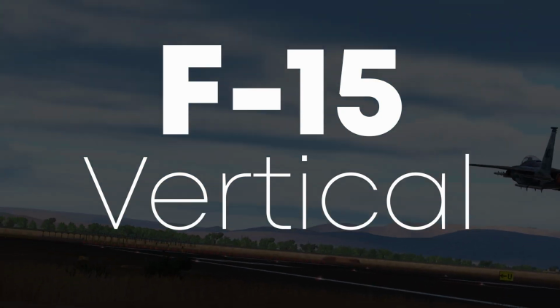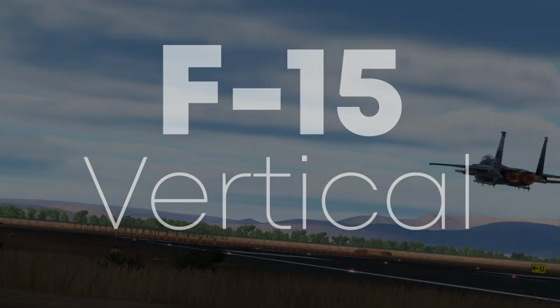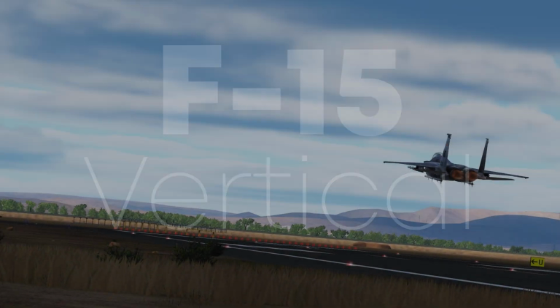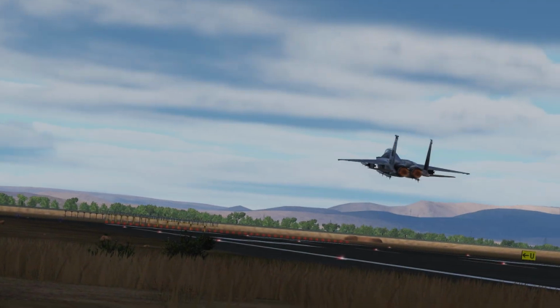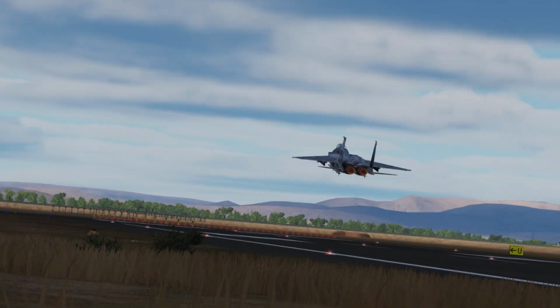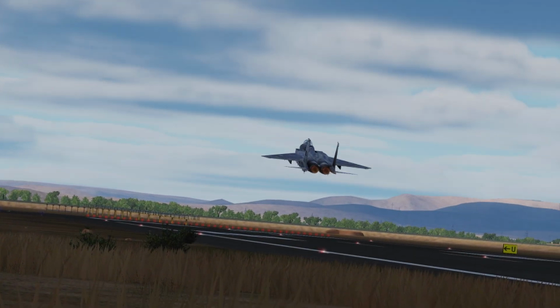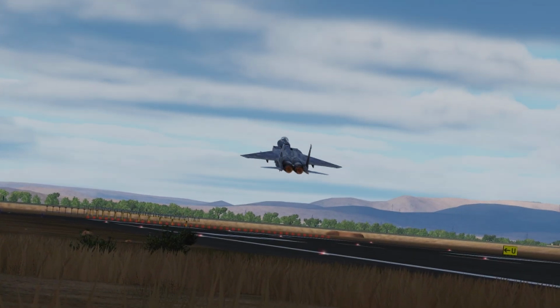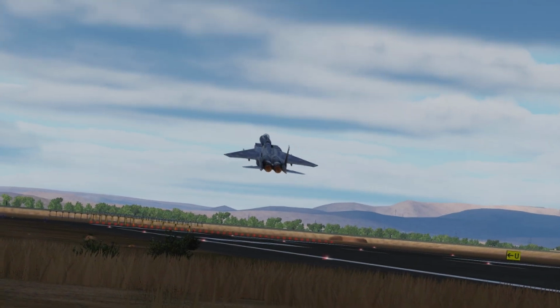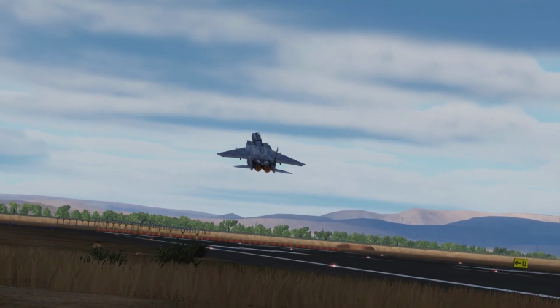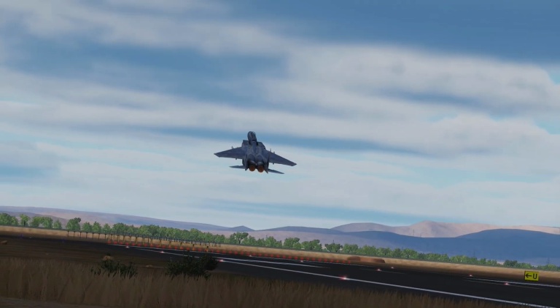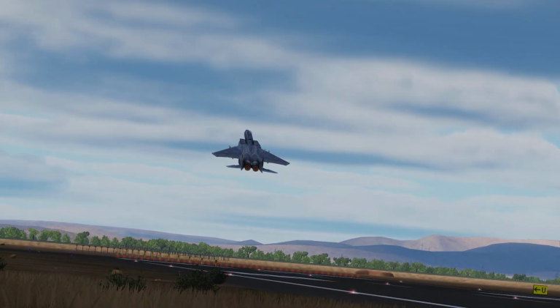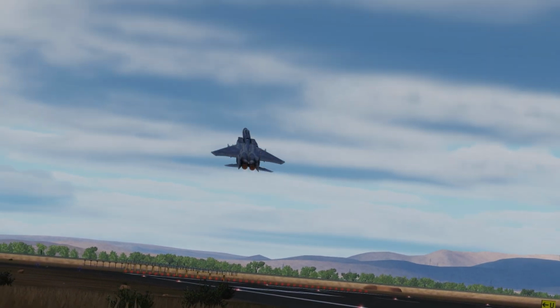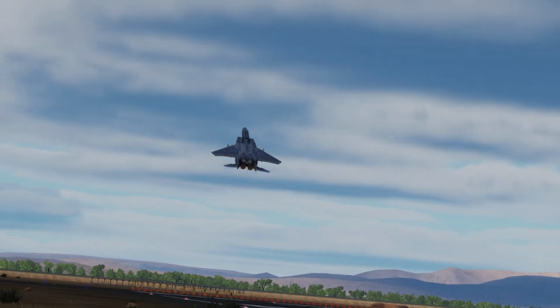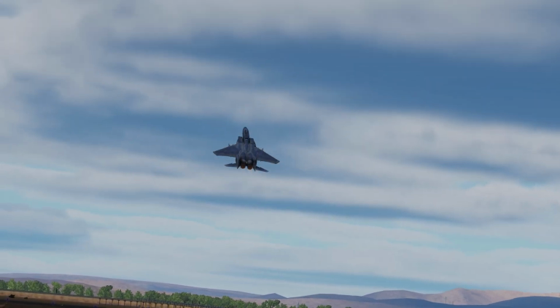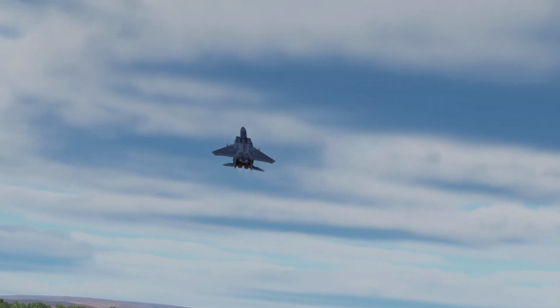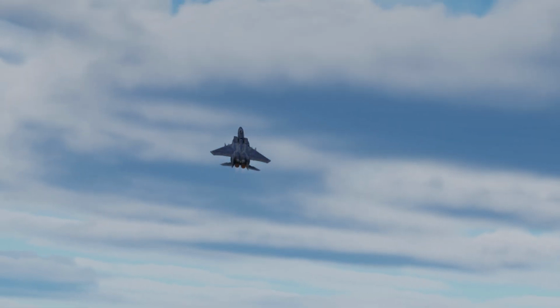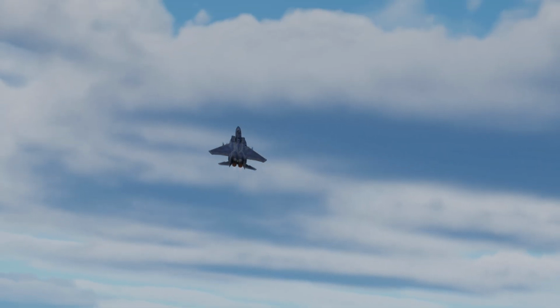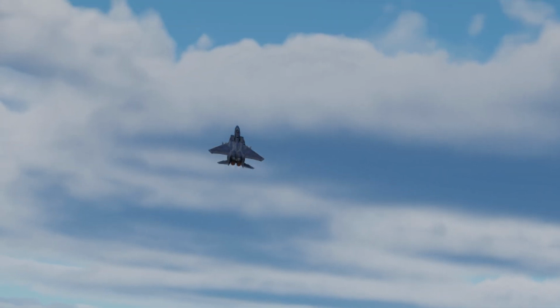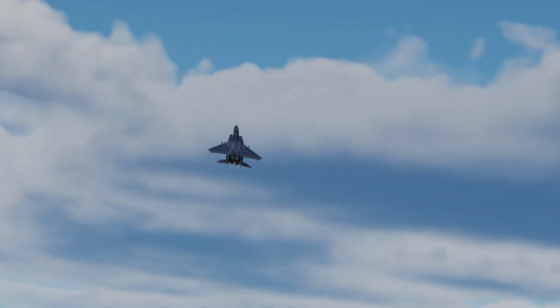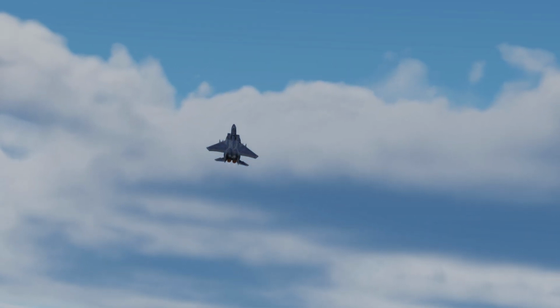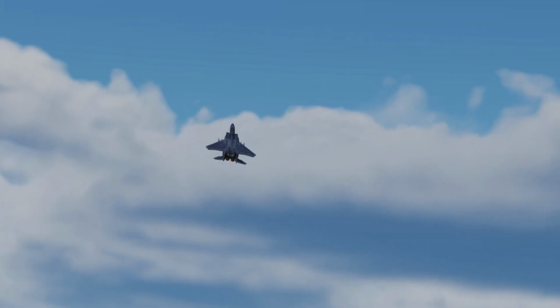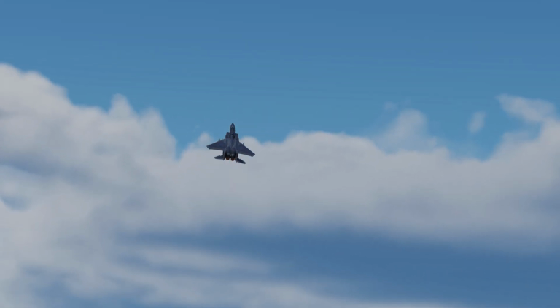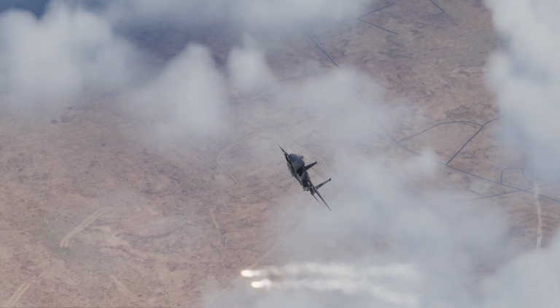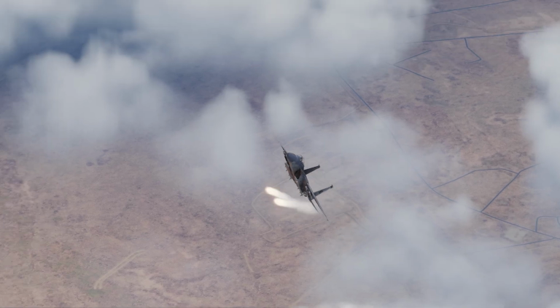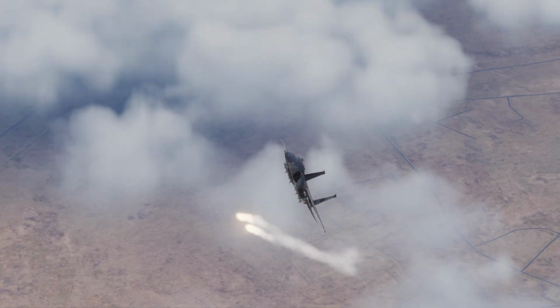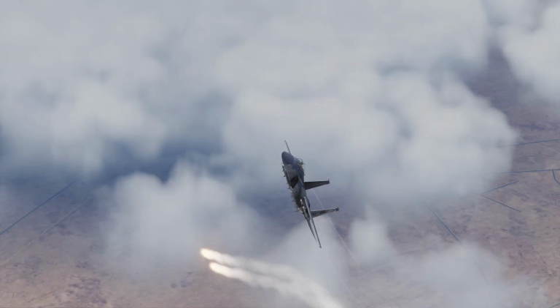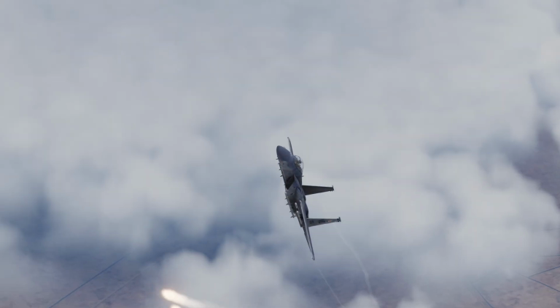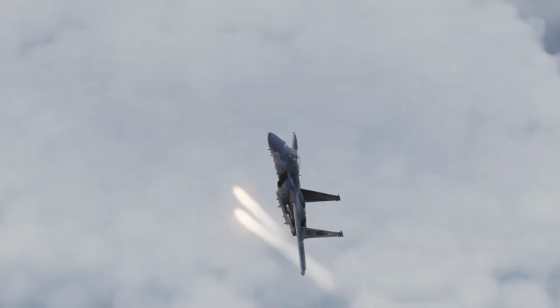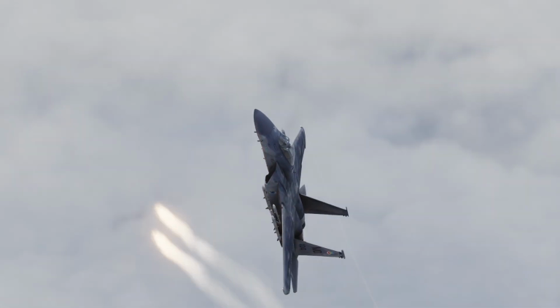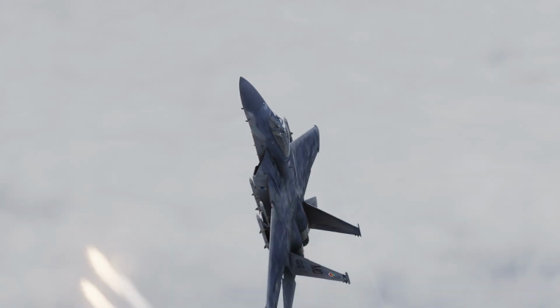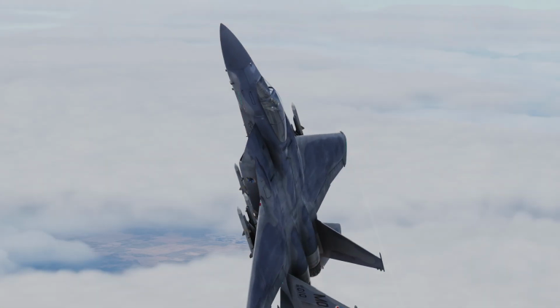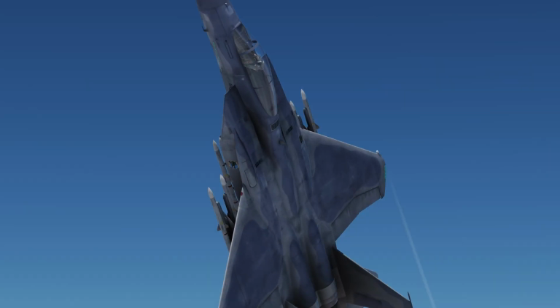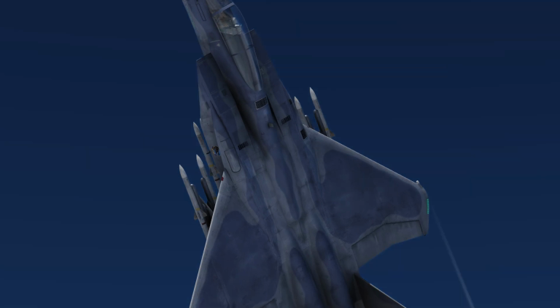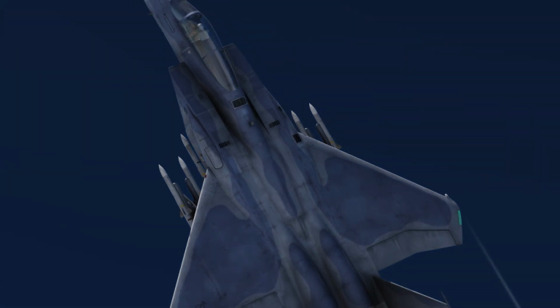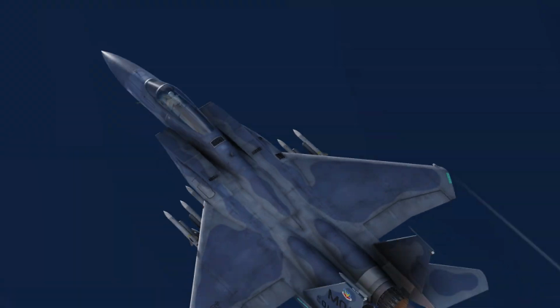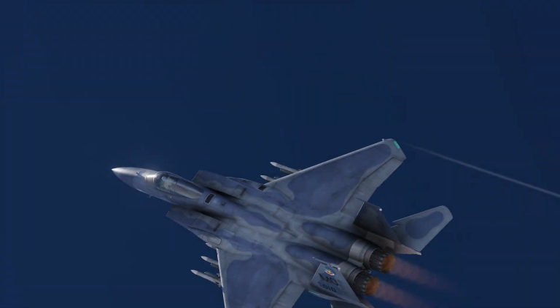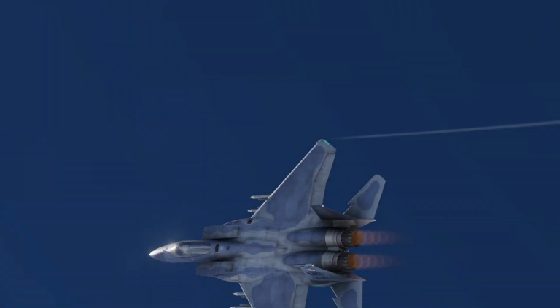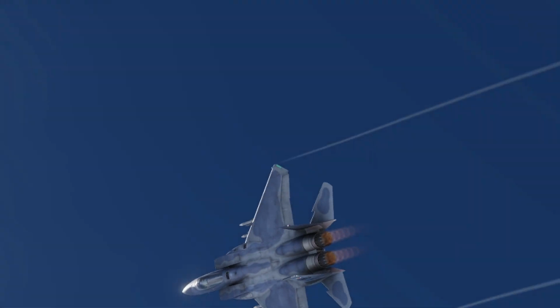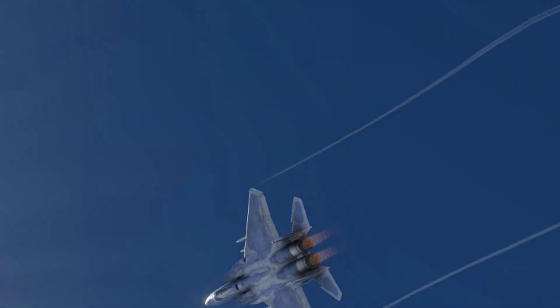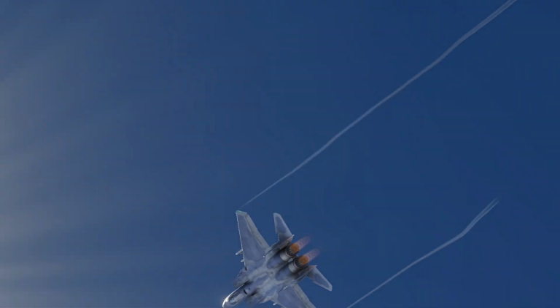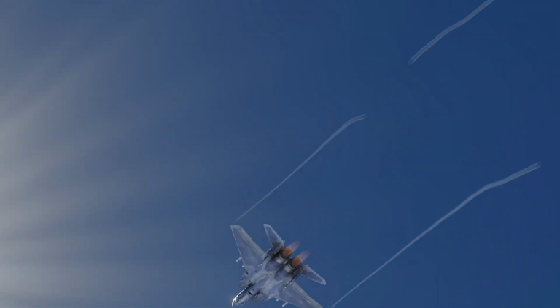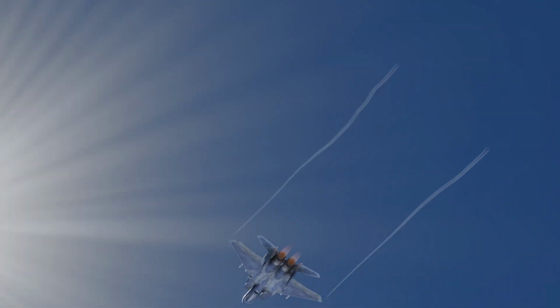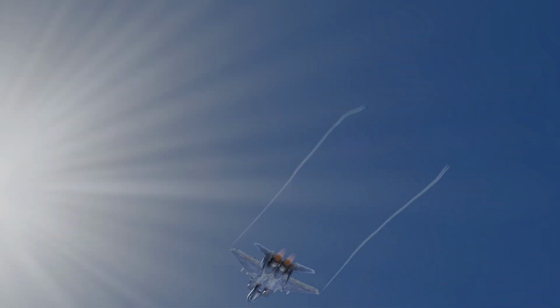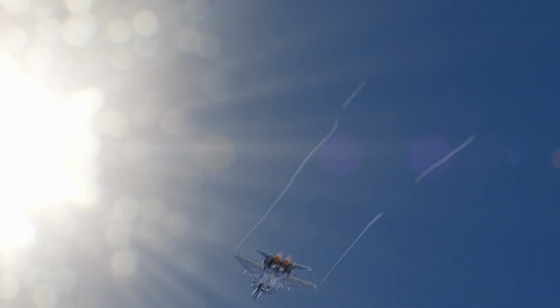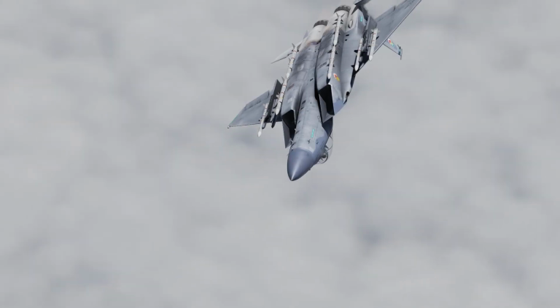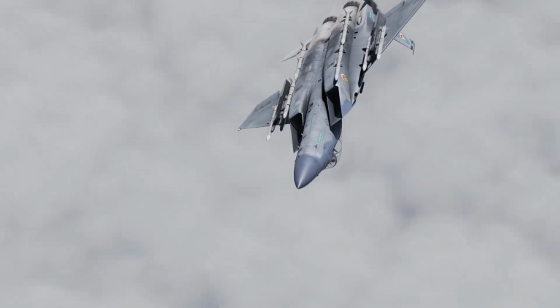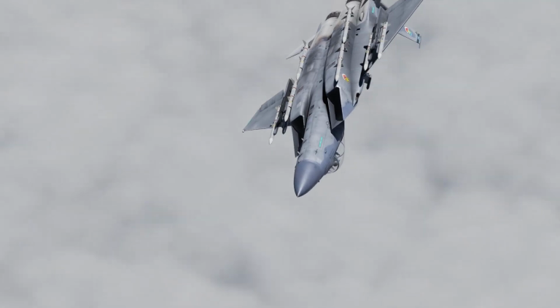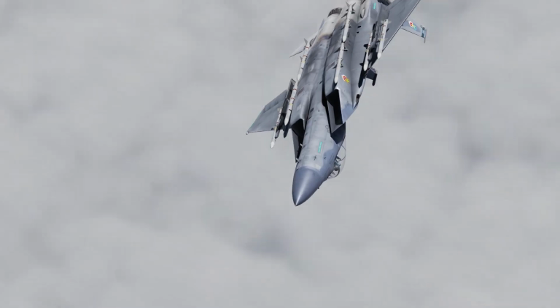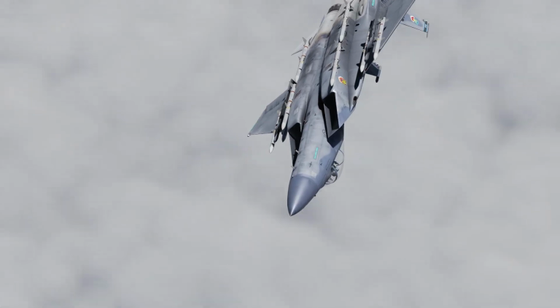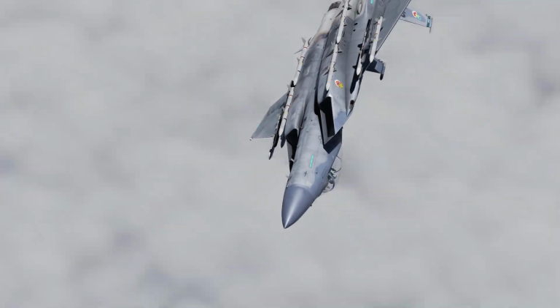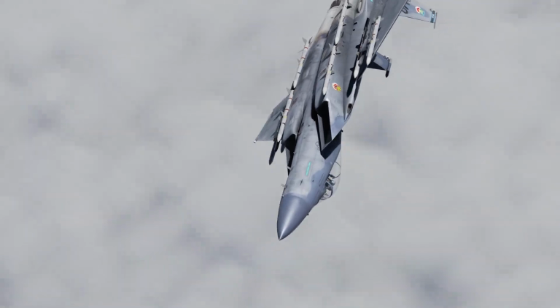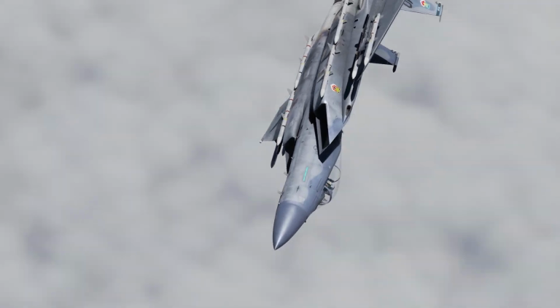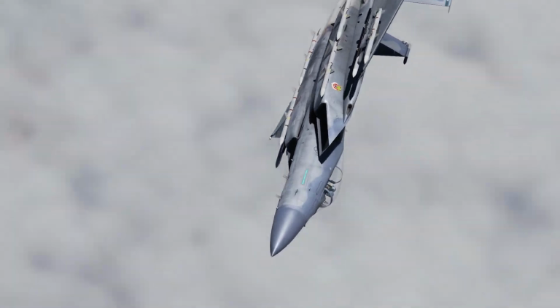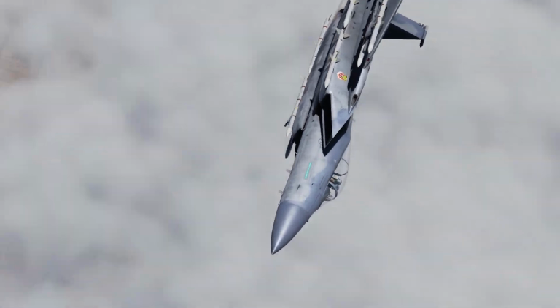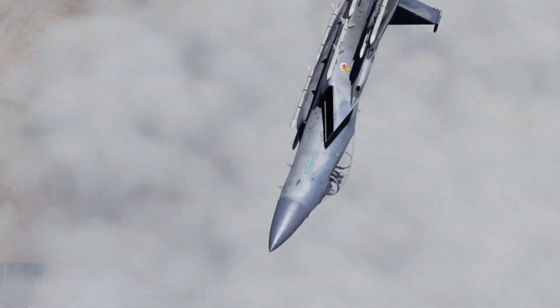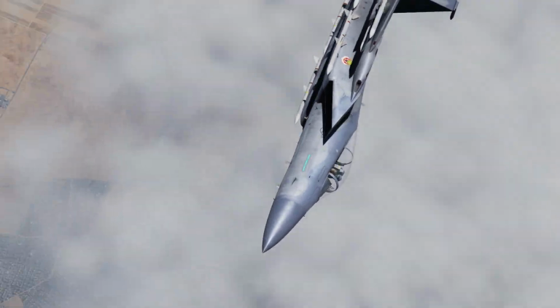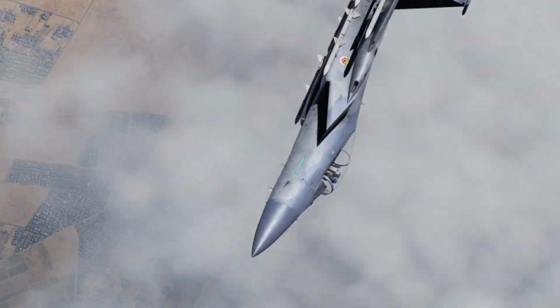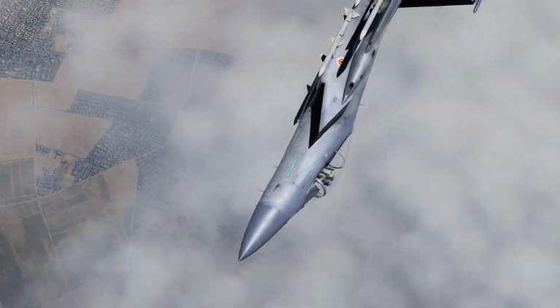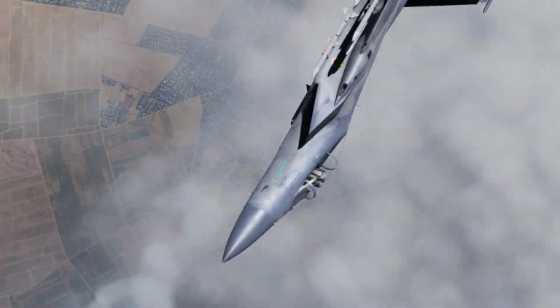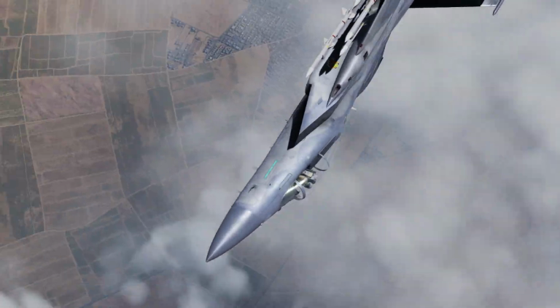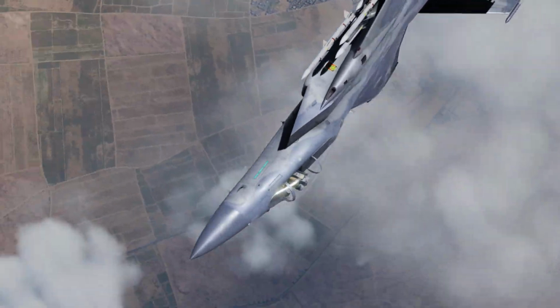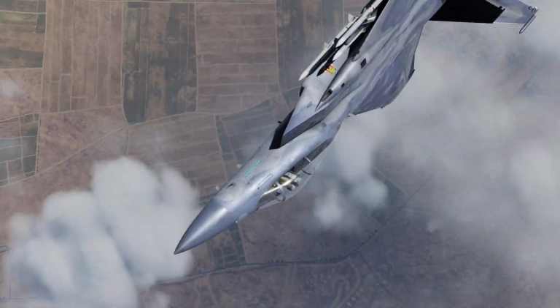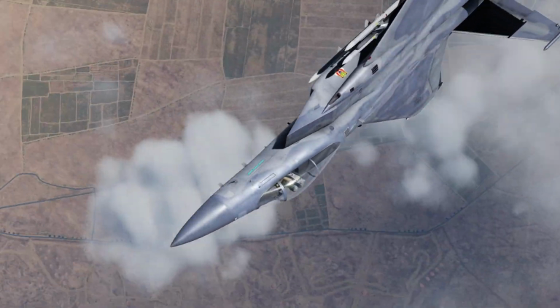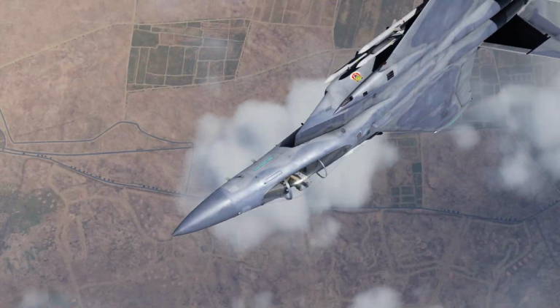The F-15 has an impressive thrust-to-weight ratio, enabling it to accelerate even during vertical maneuvers, just like a rocket.